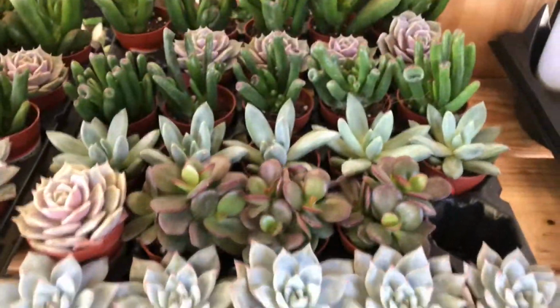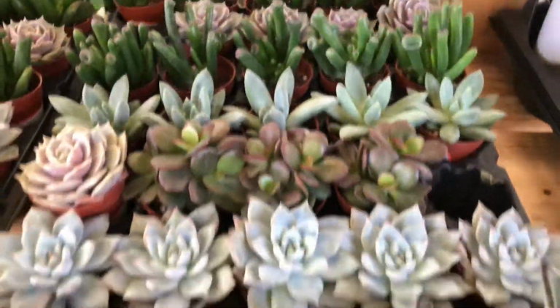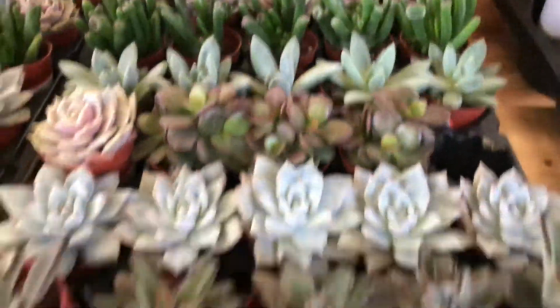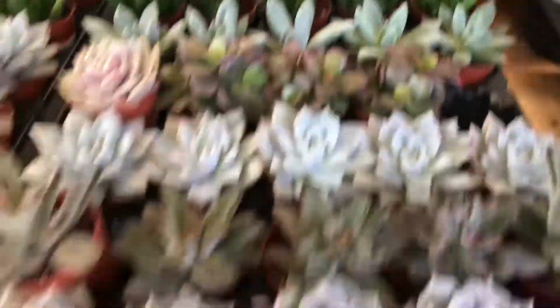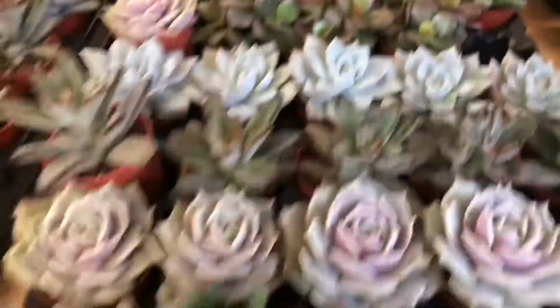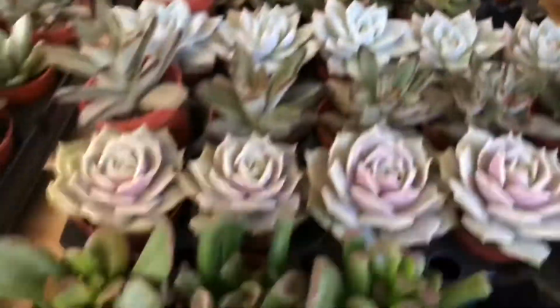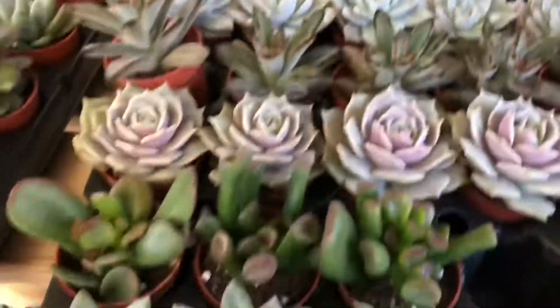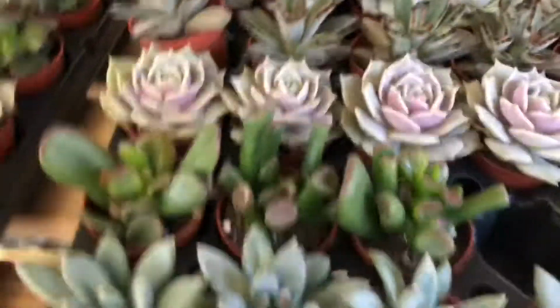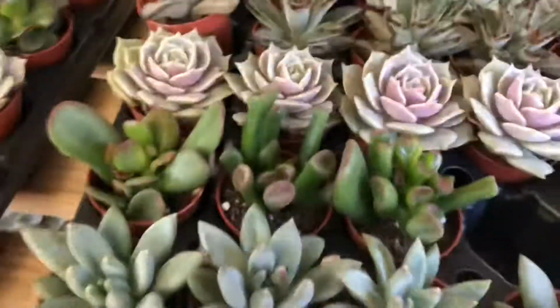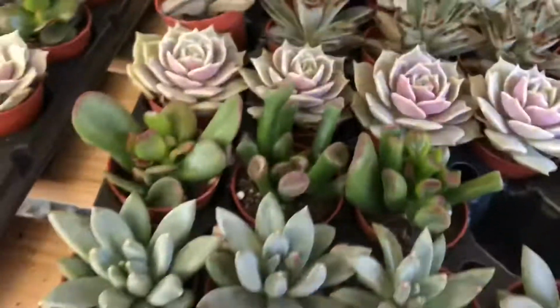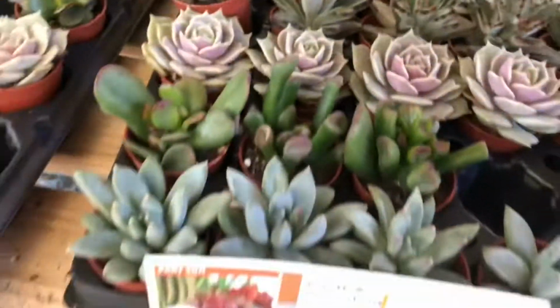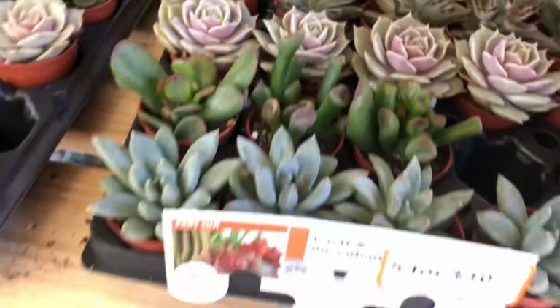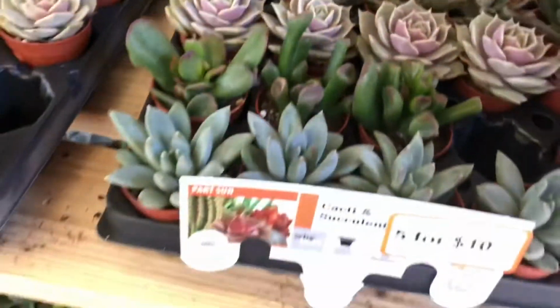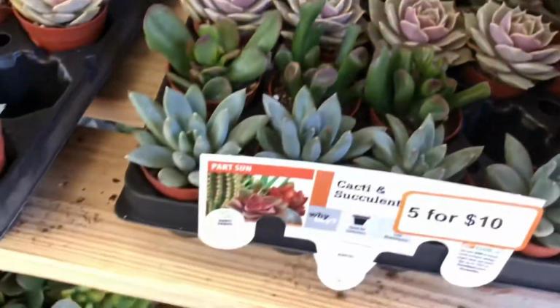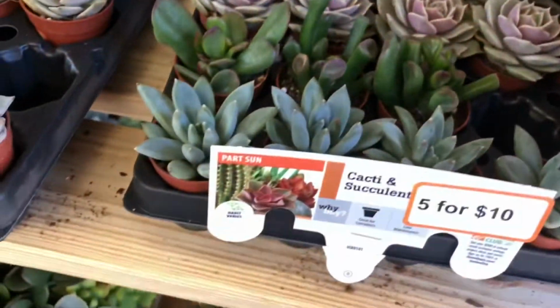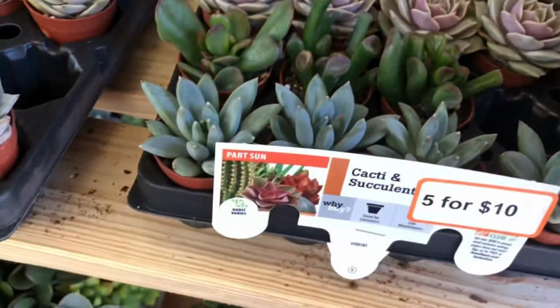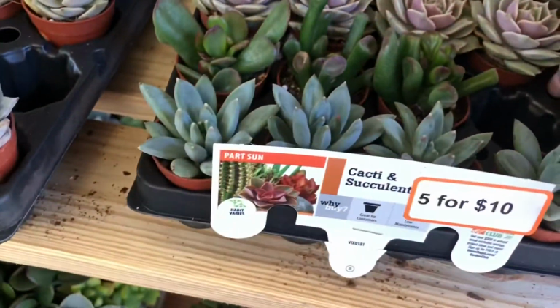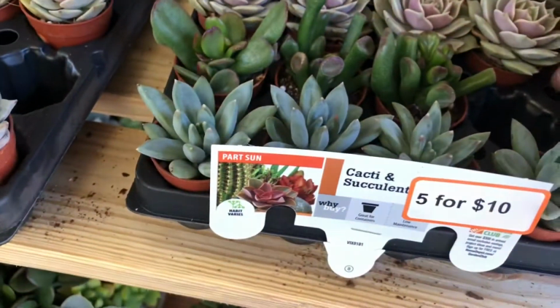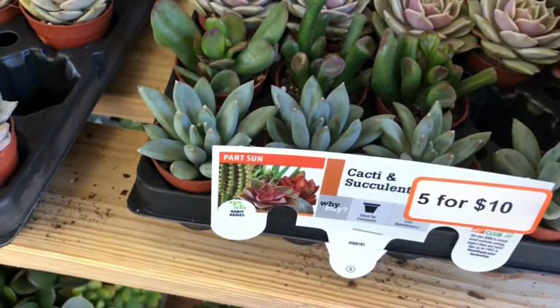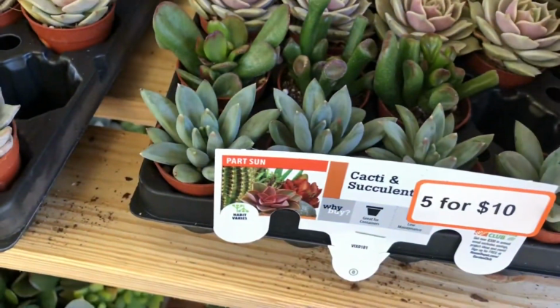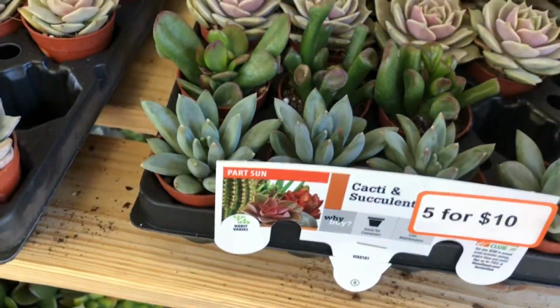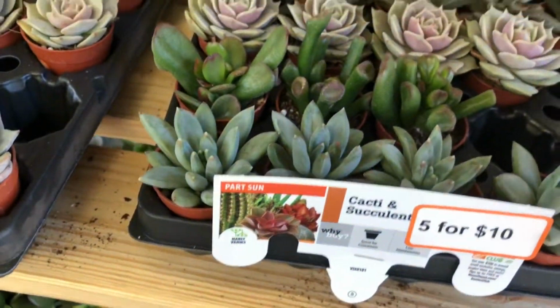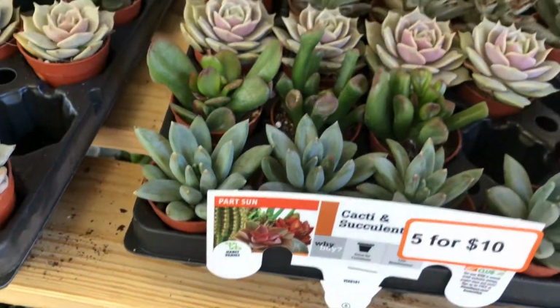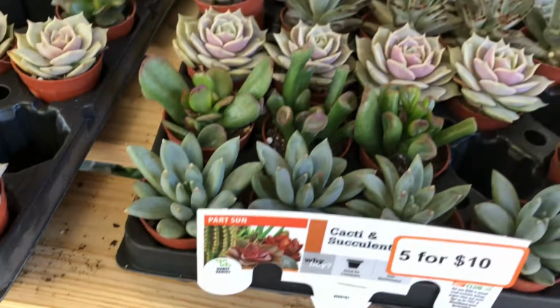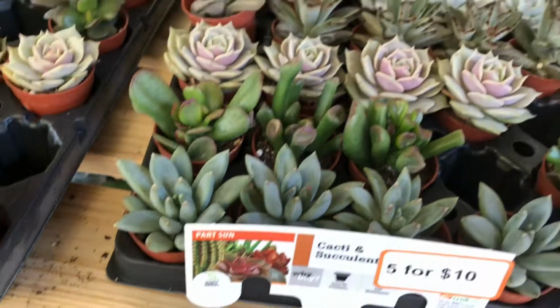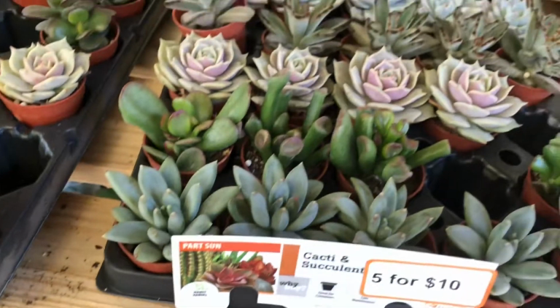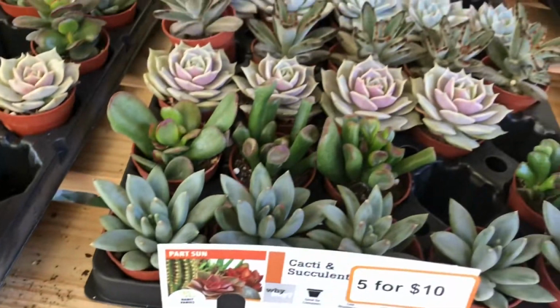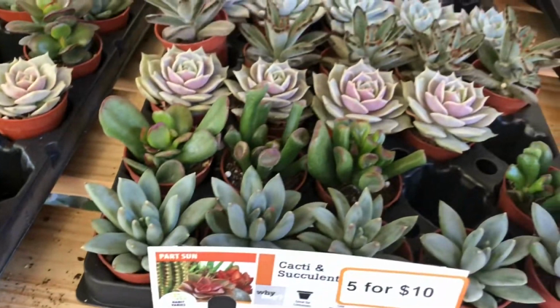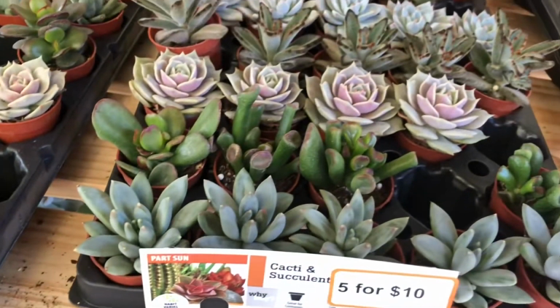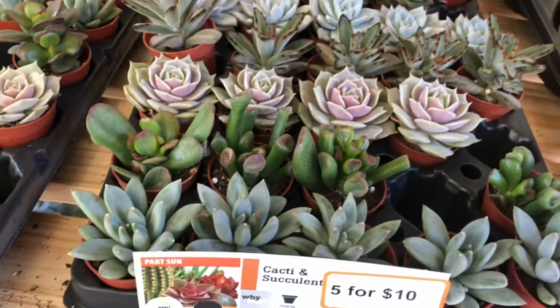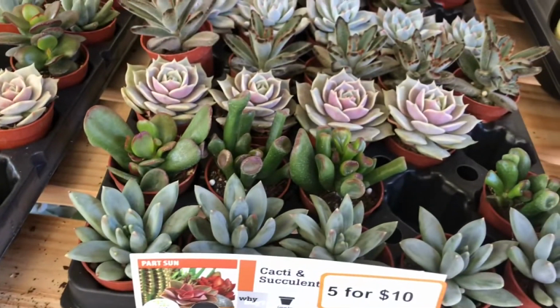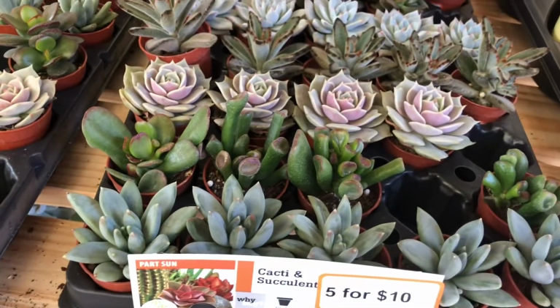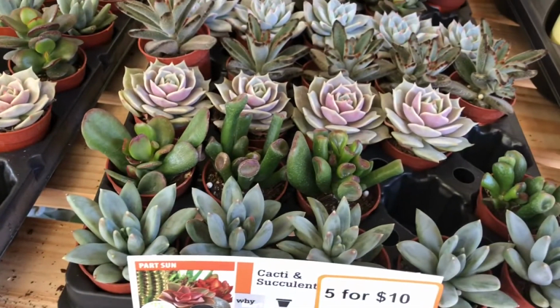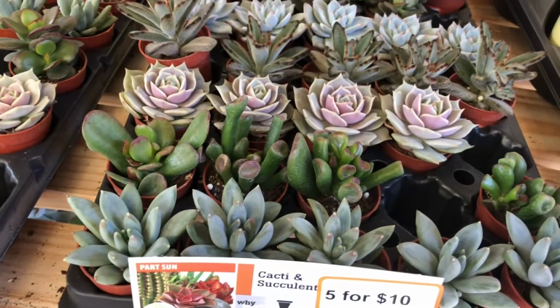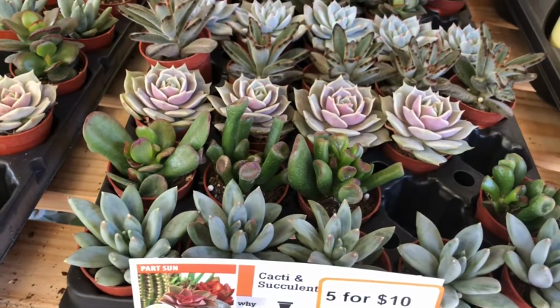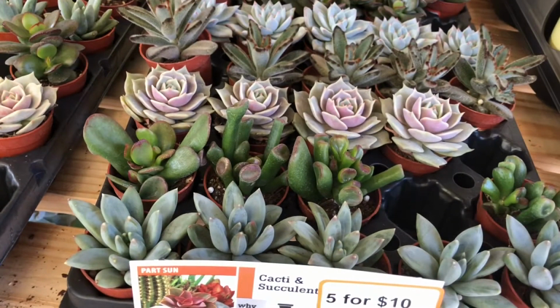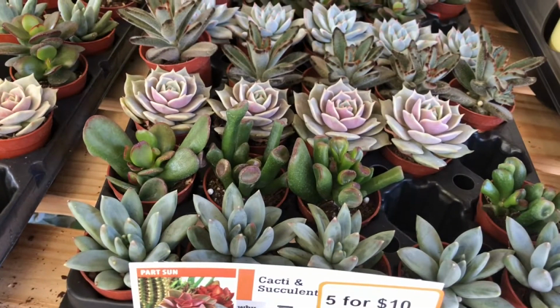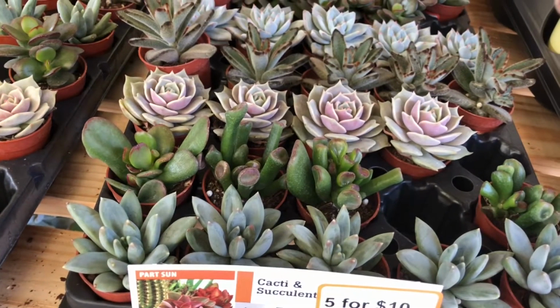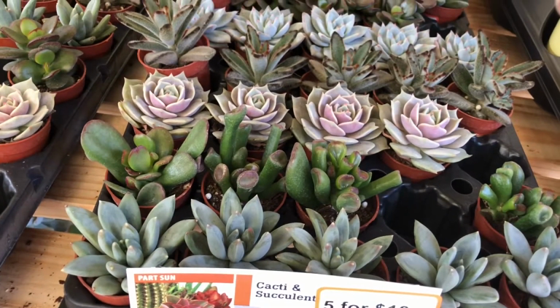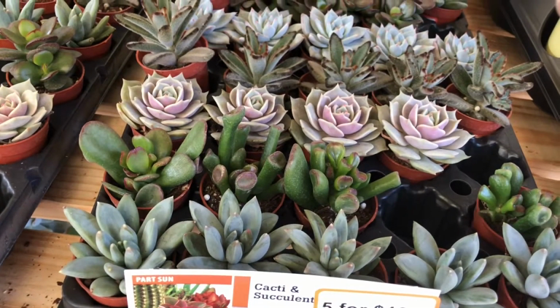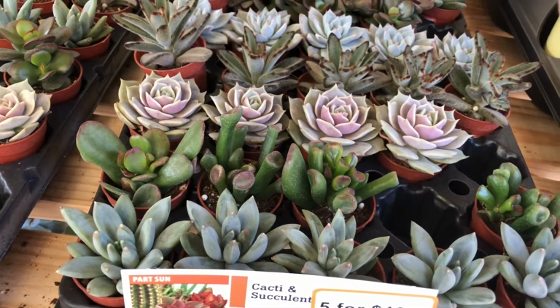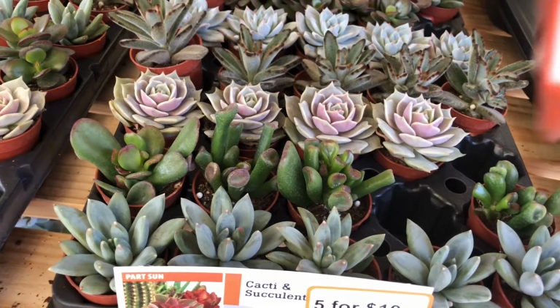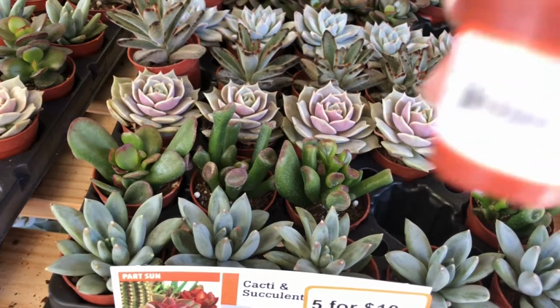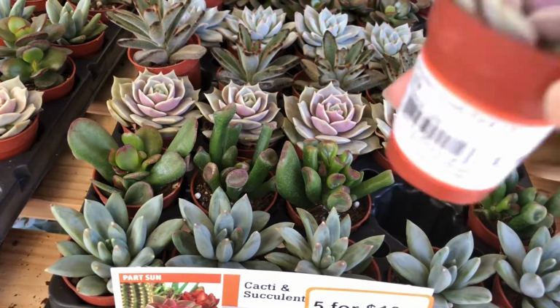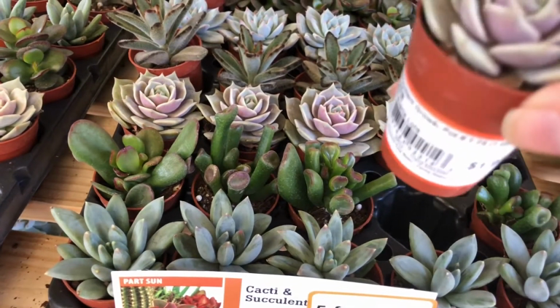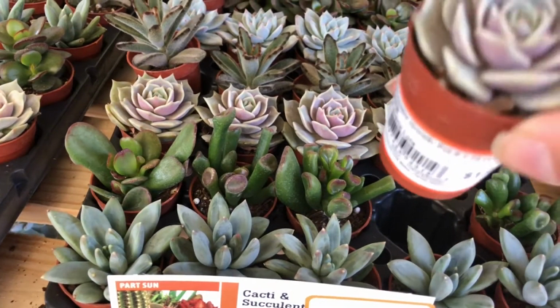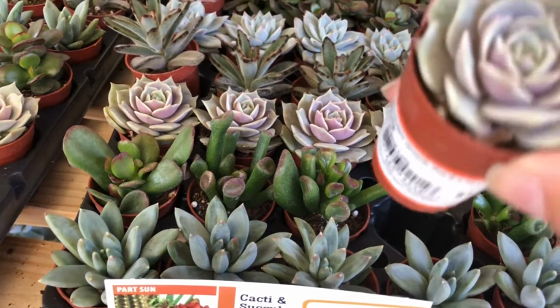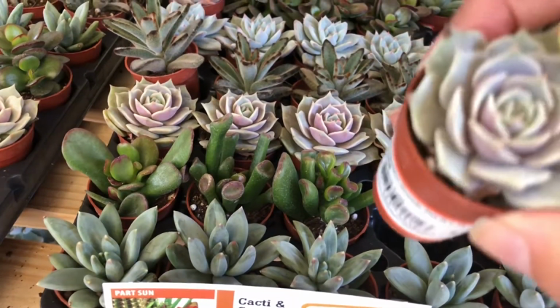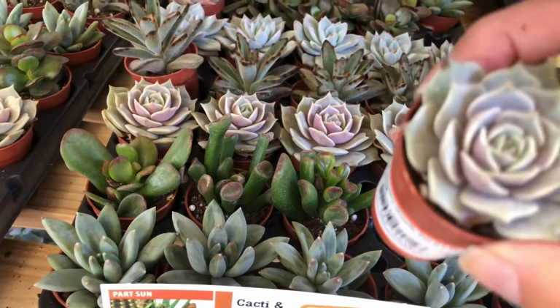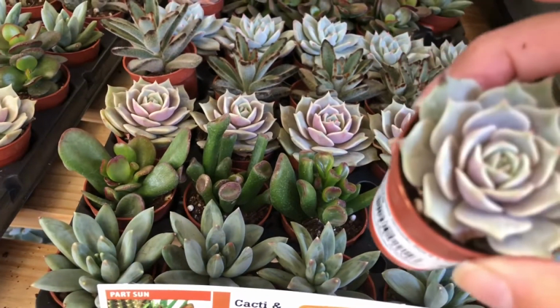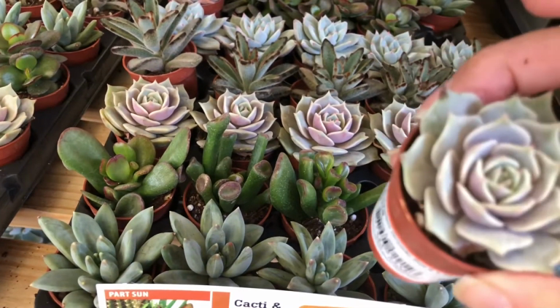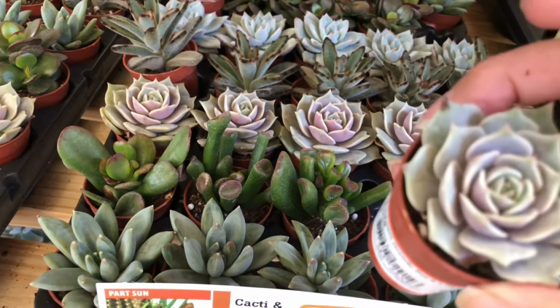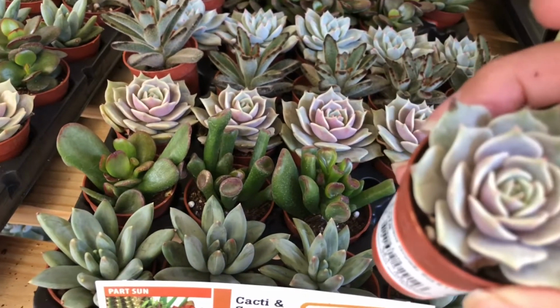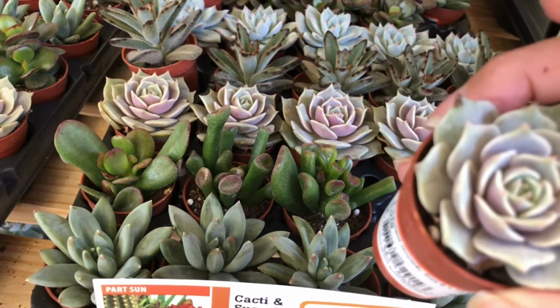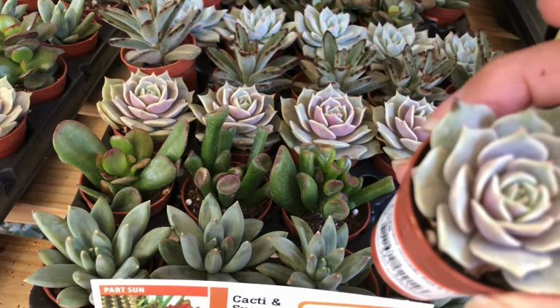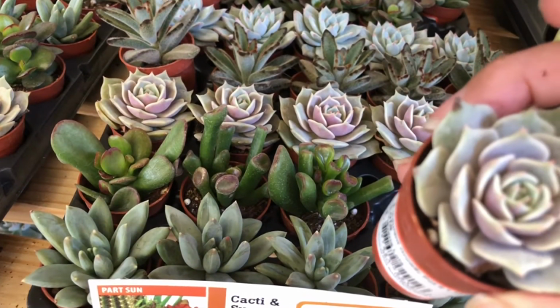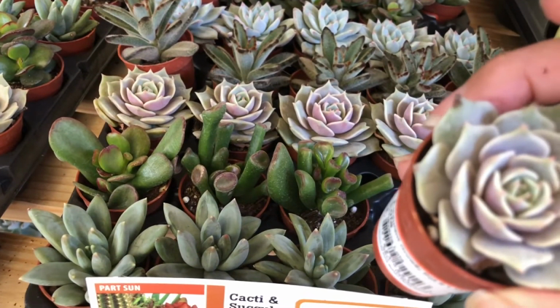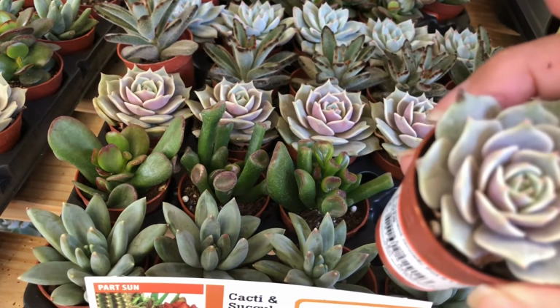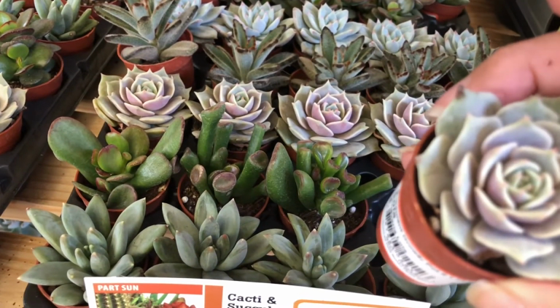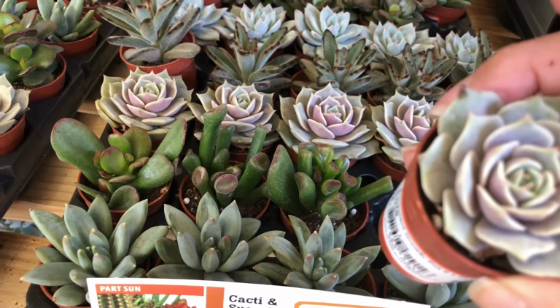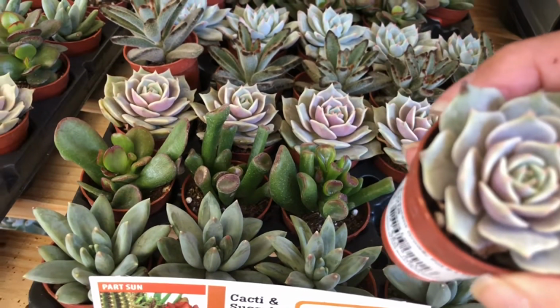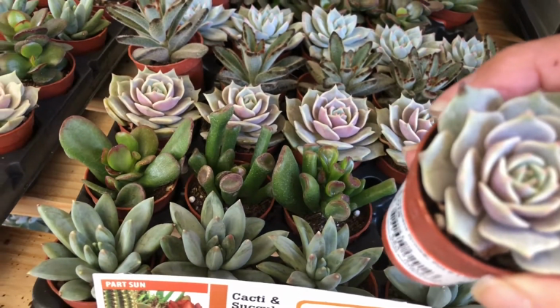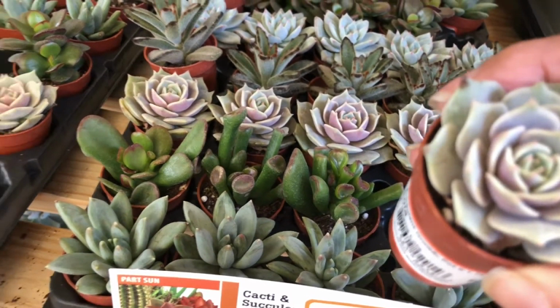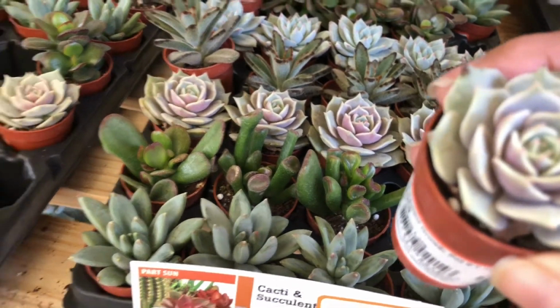What is this one right here? I wonder if they have a name. This is Echeveria Lola, so pretty.